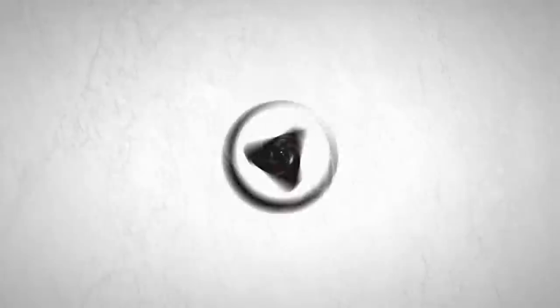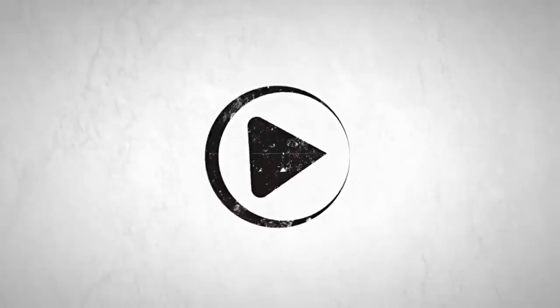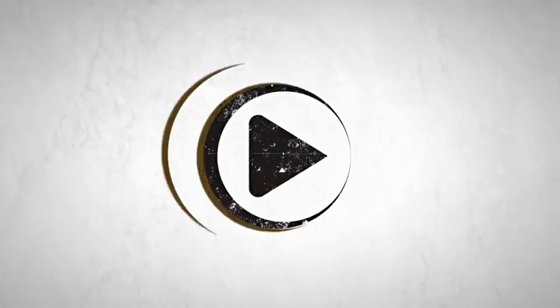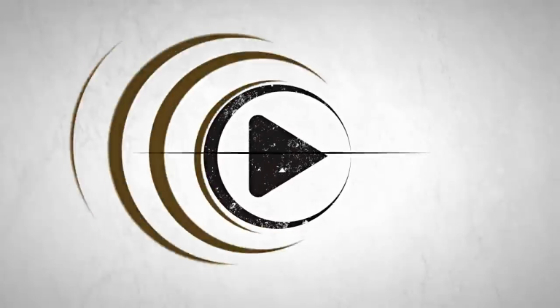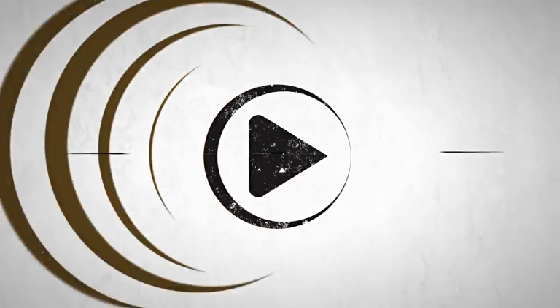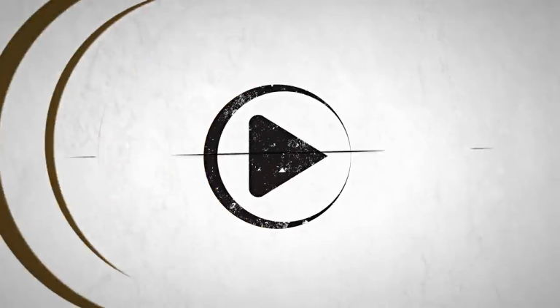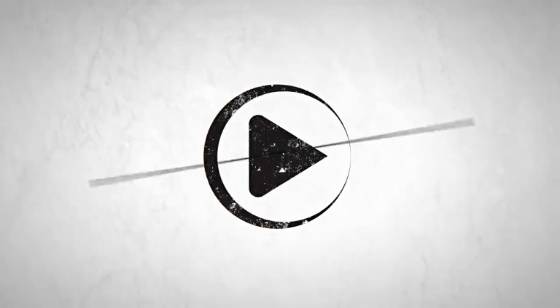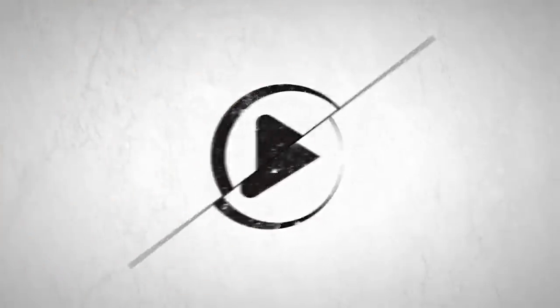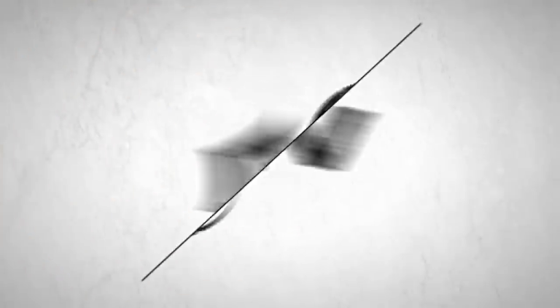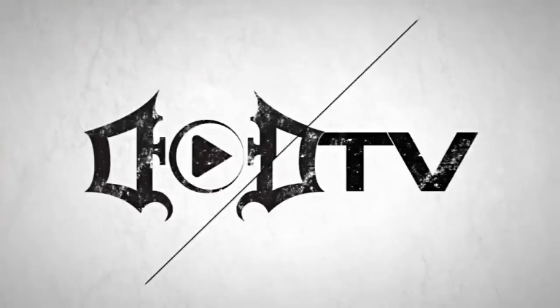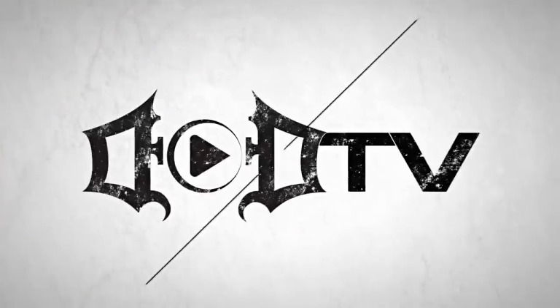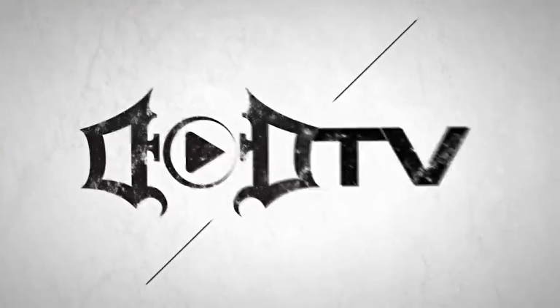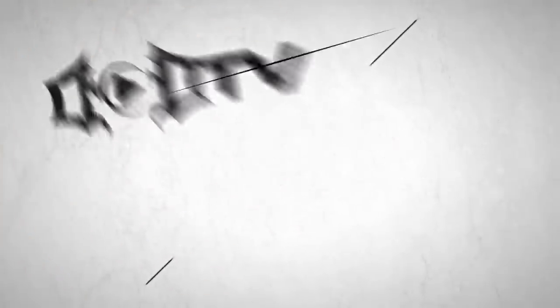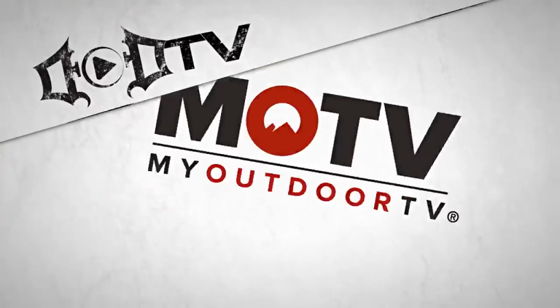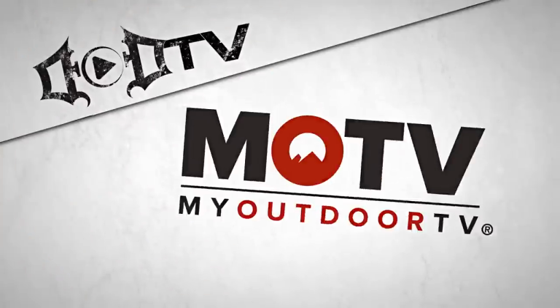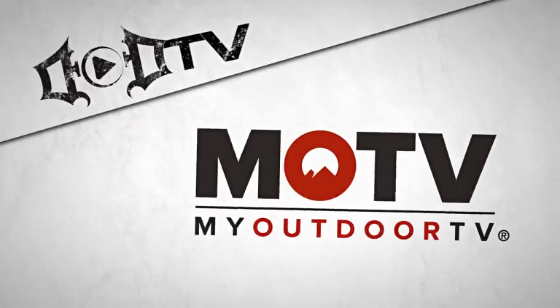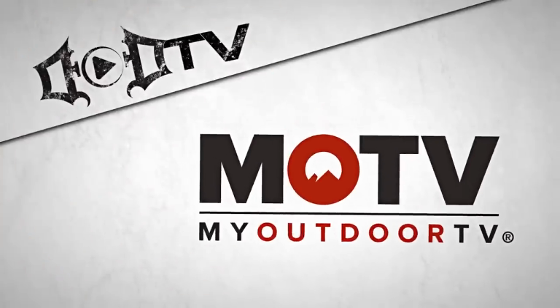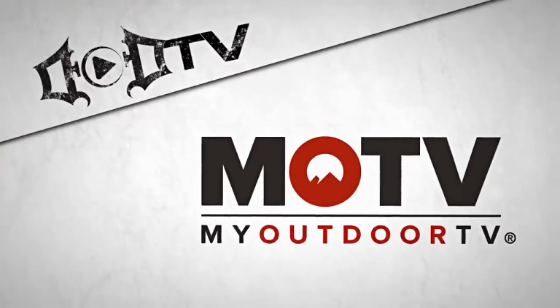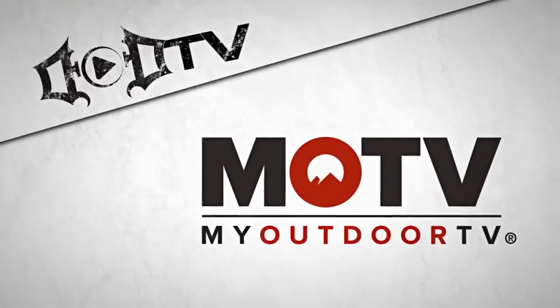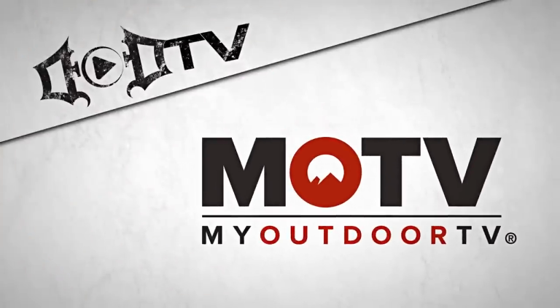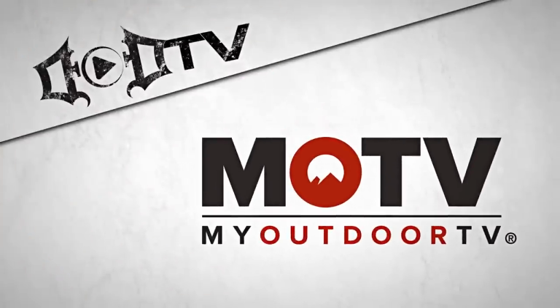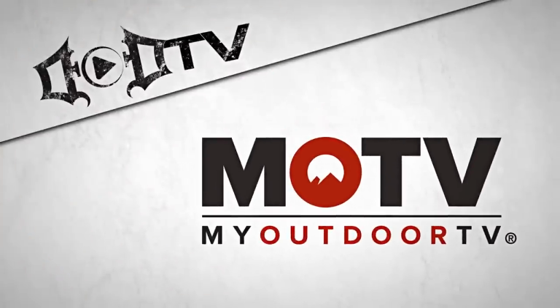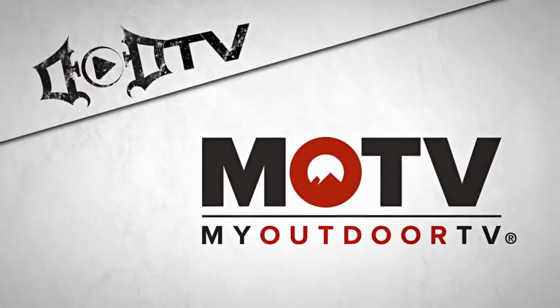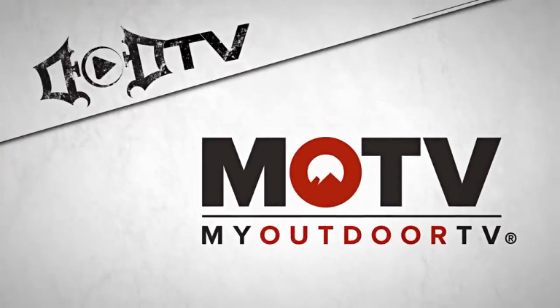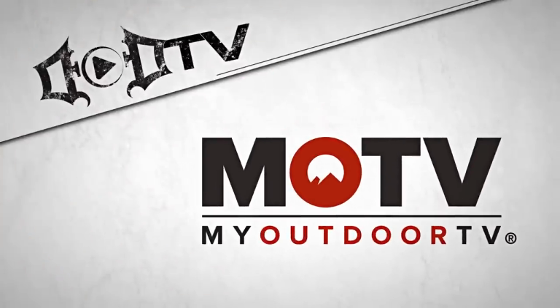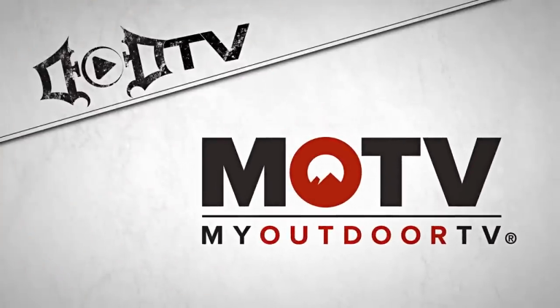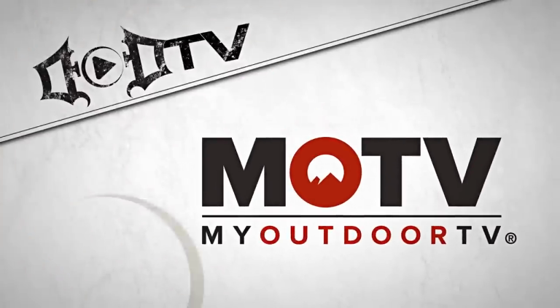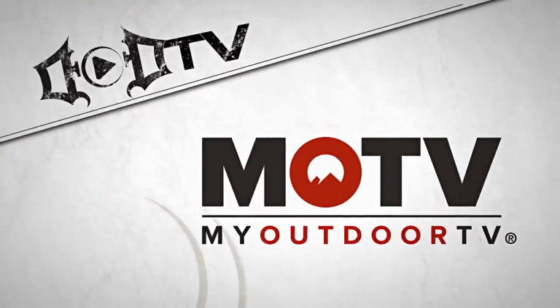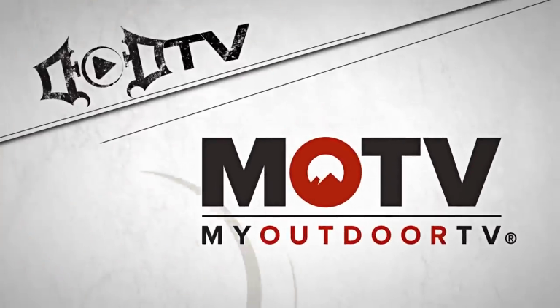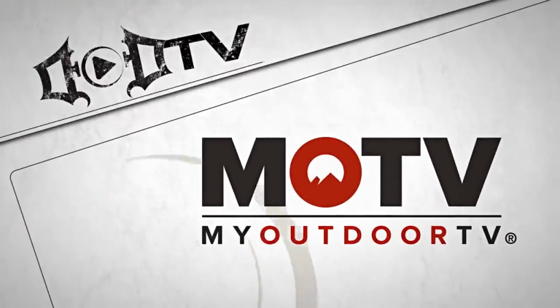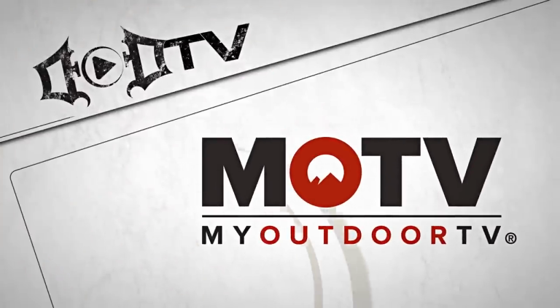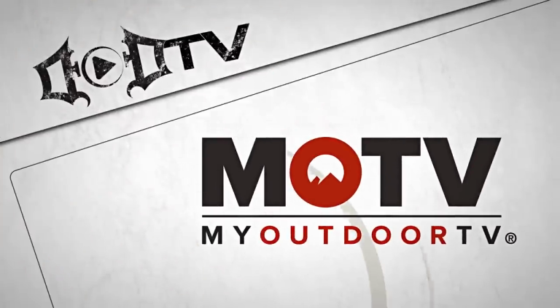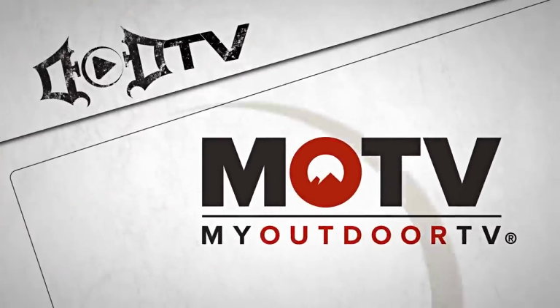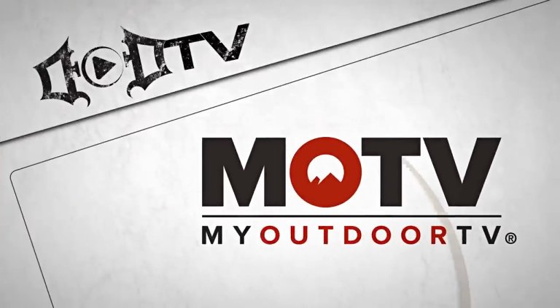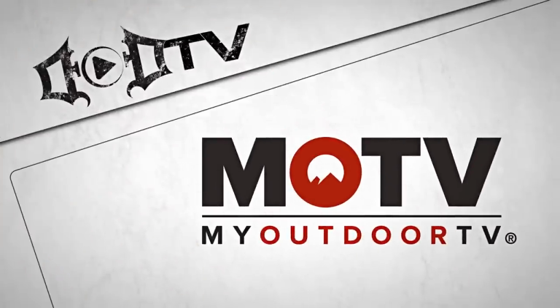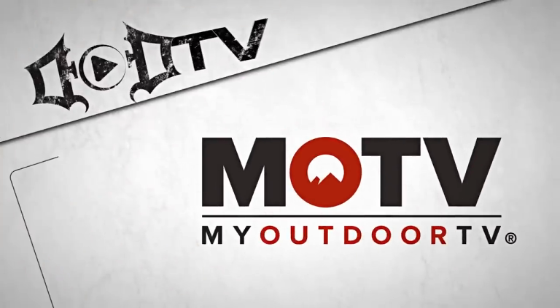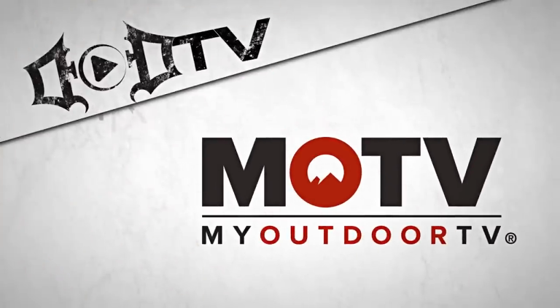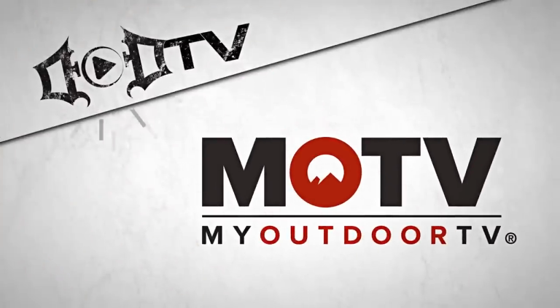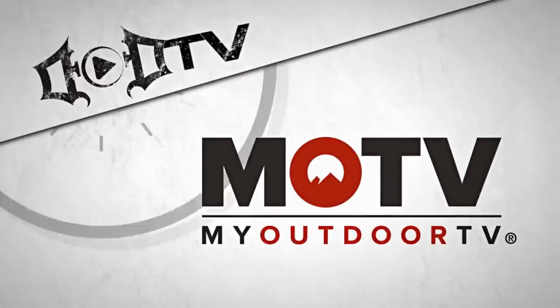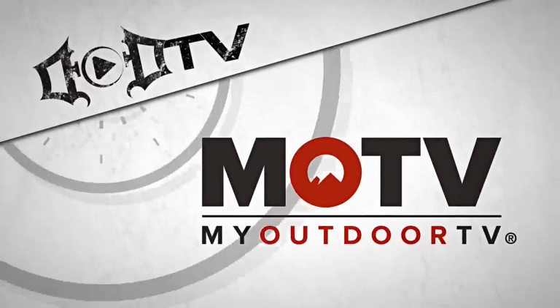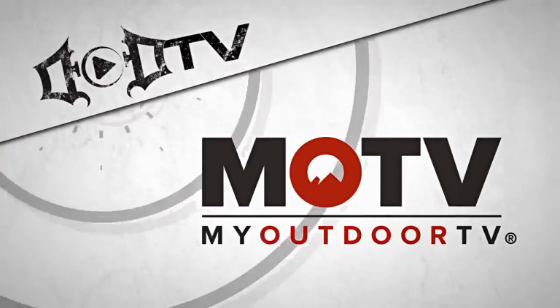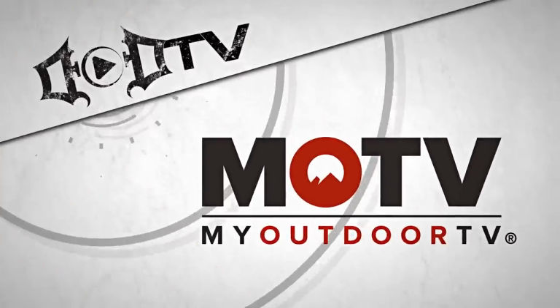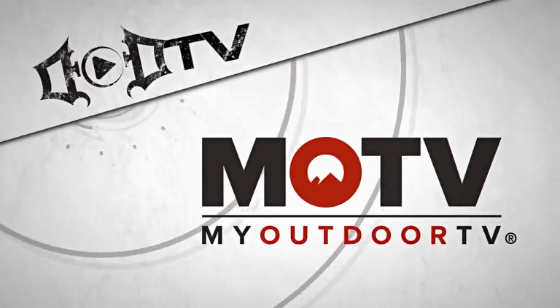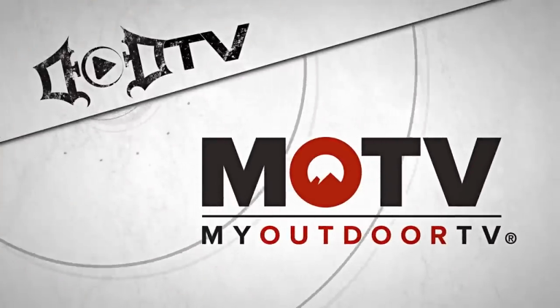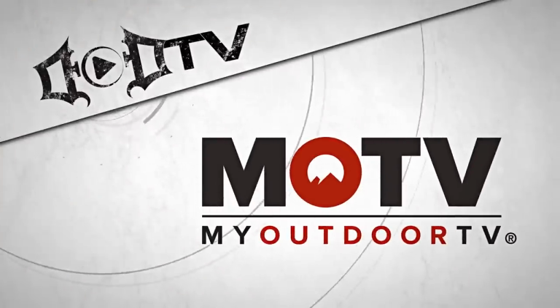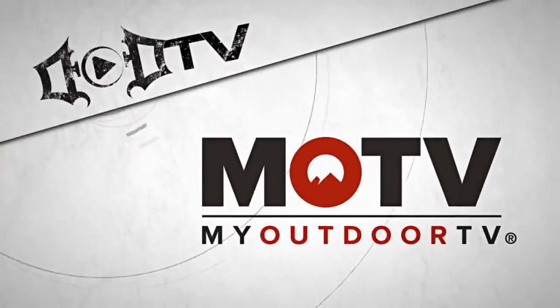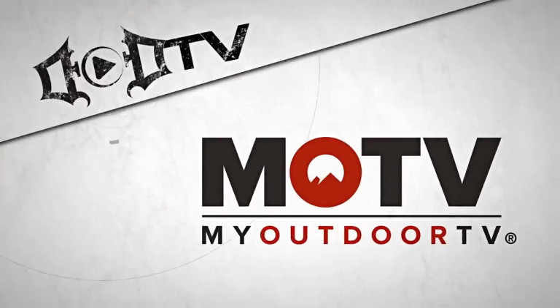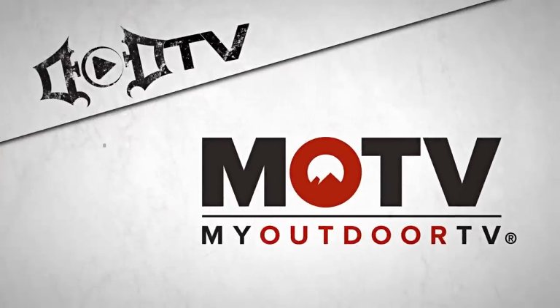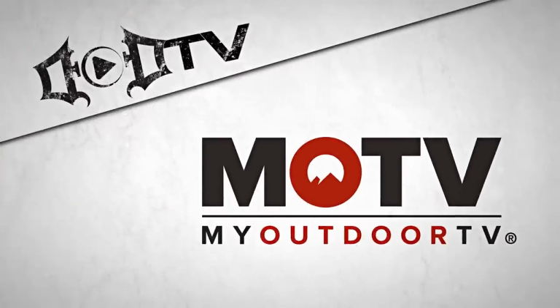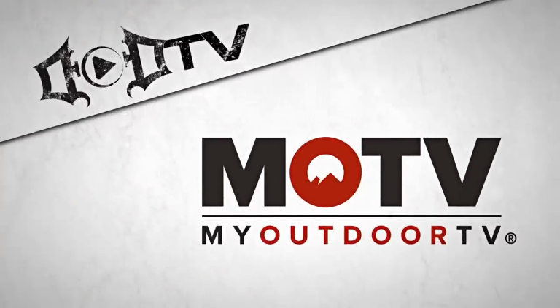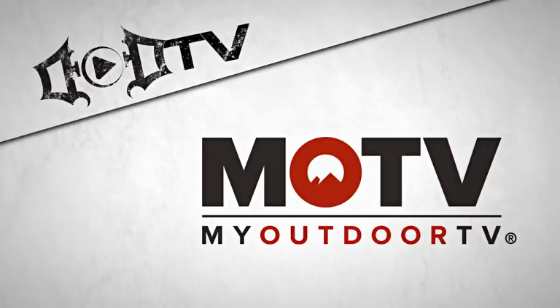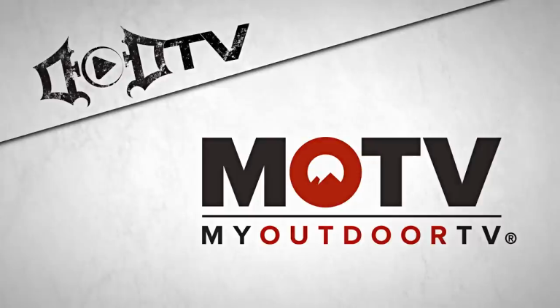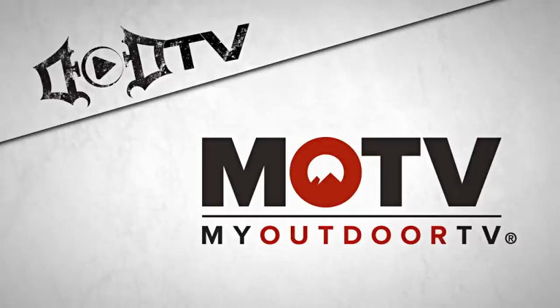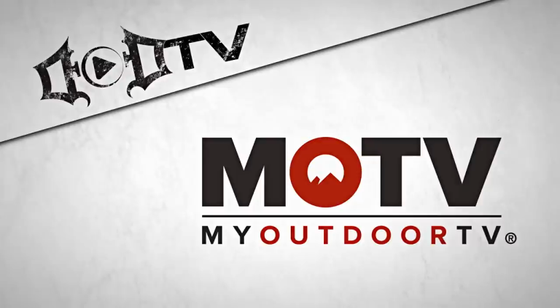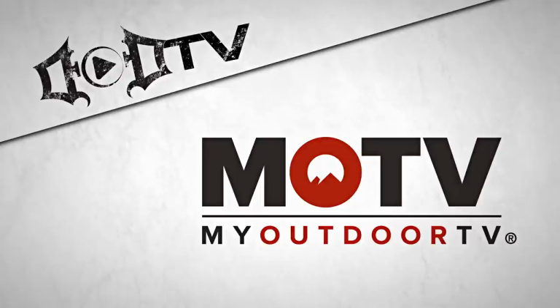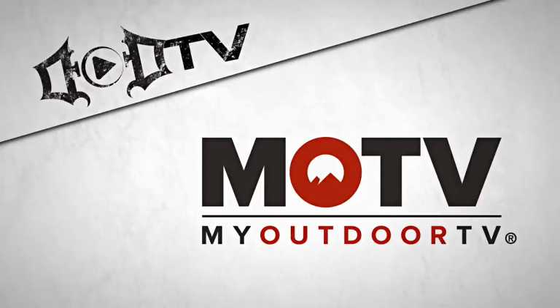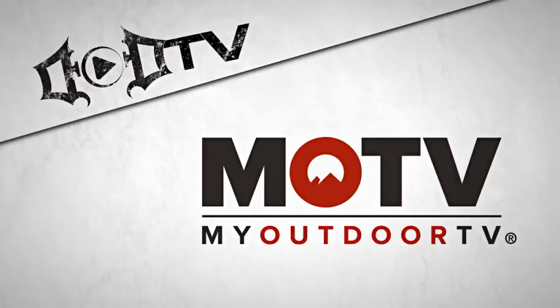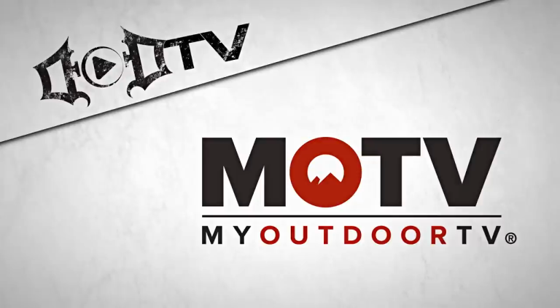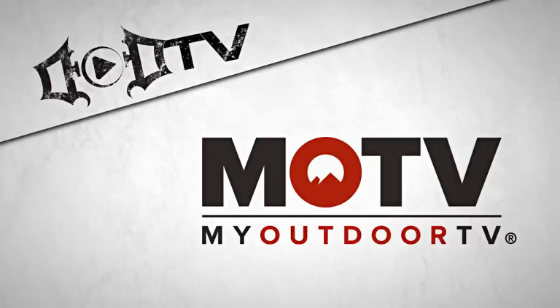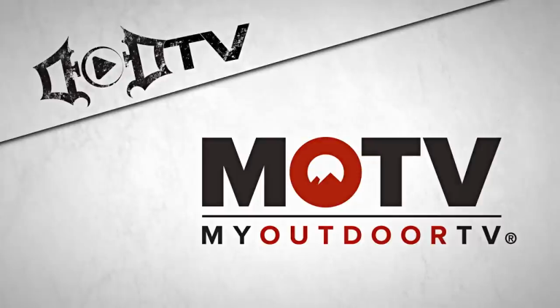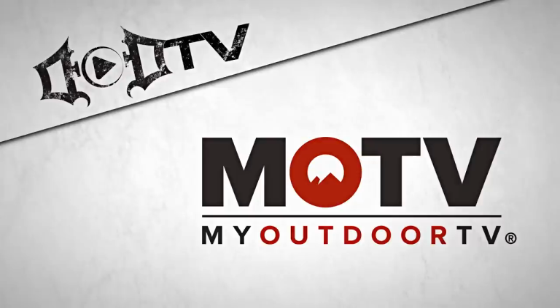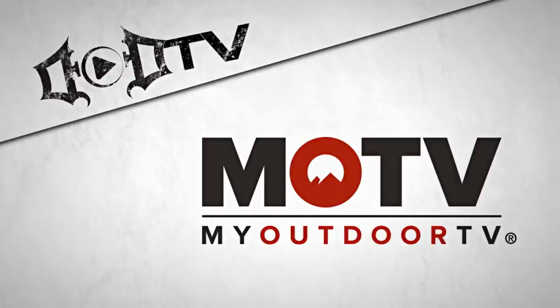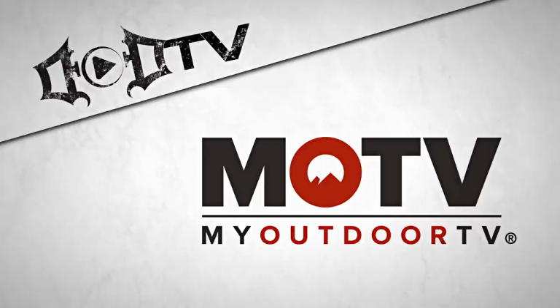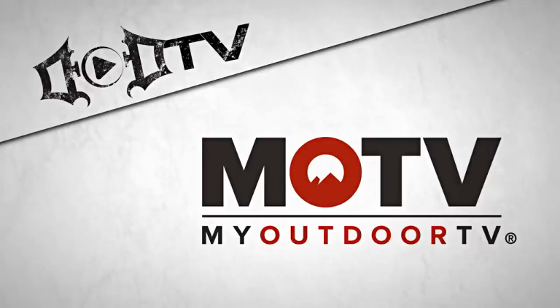This segment of DoD TV is brought to you by MOTV, the exclusive digital home for all DoD Outdoor Channel shows.